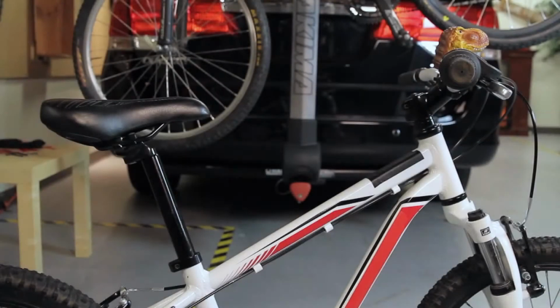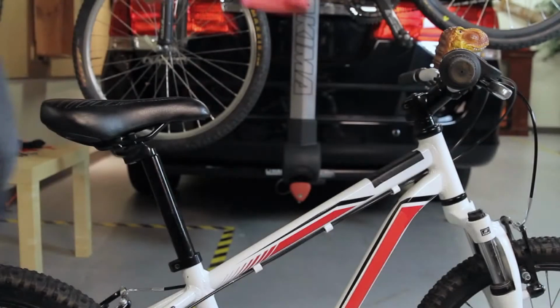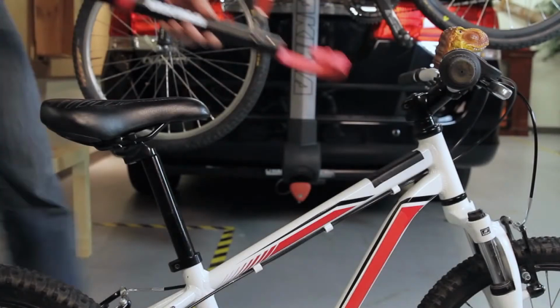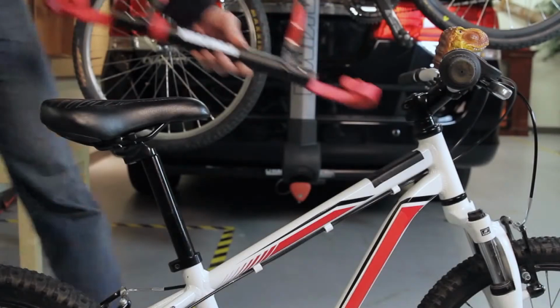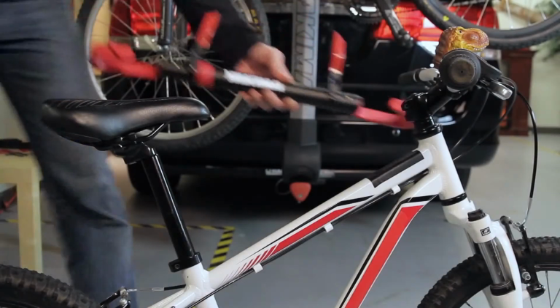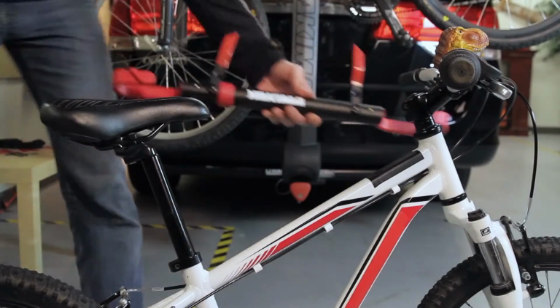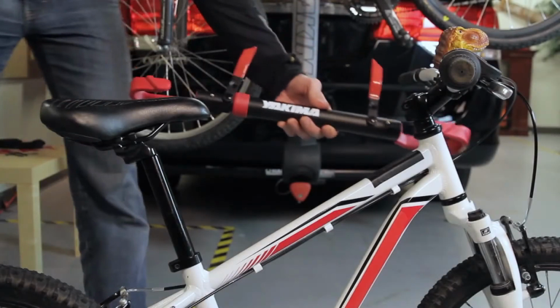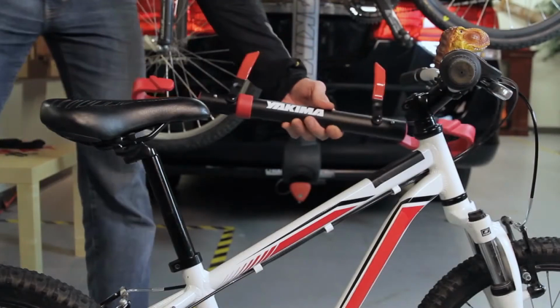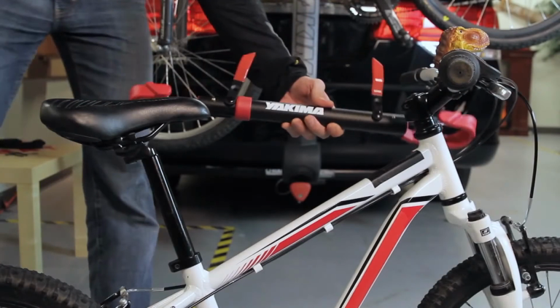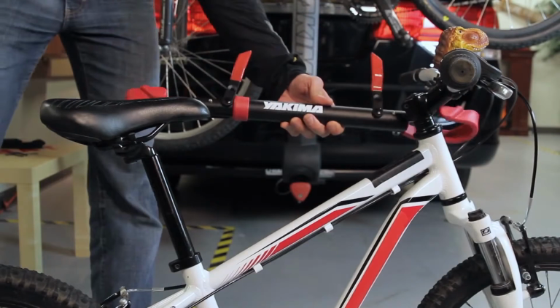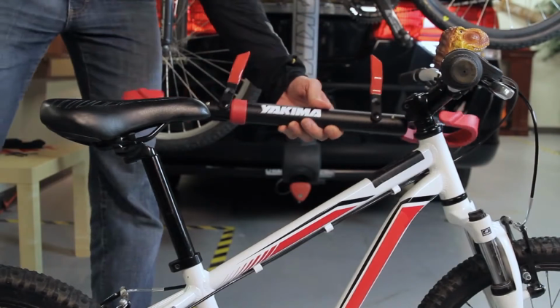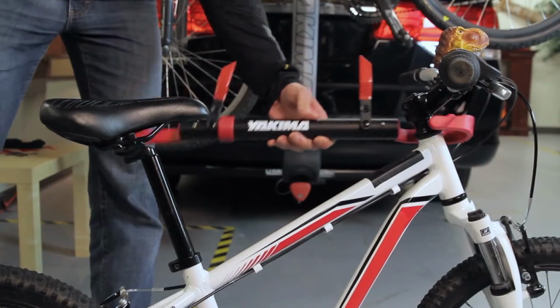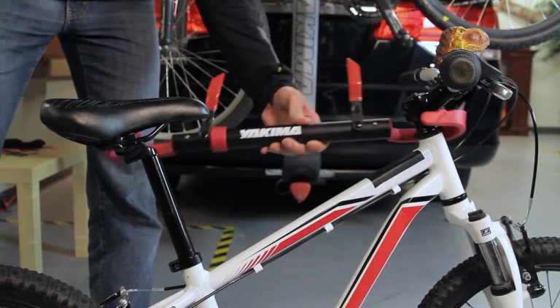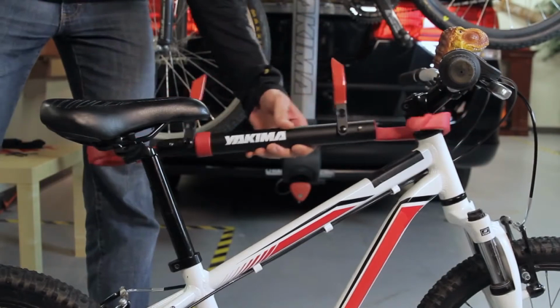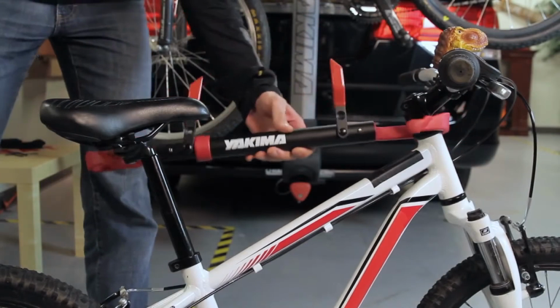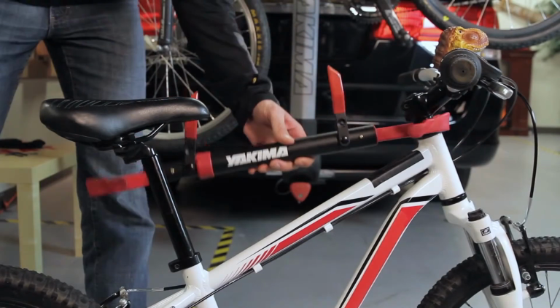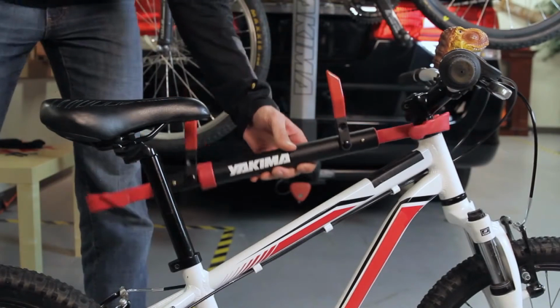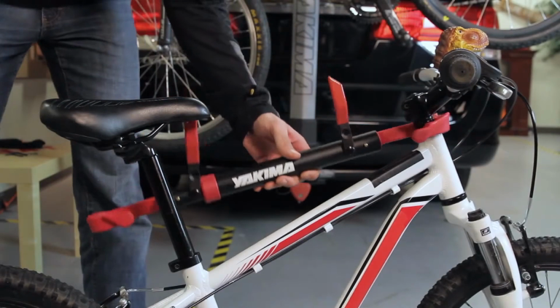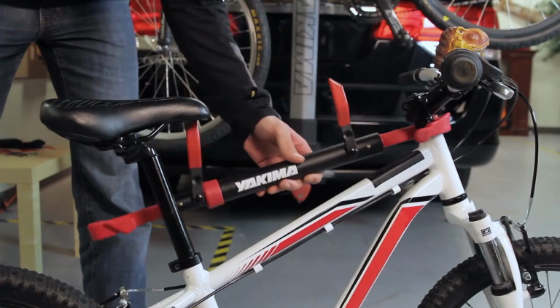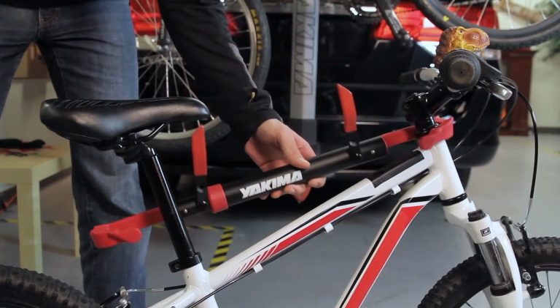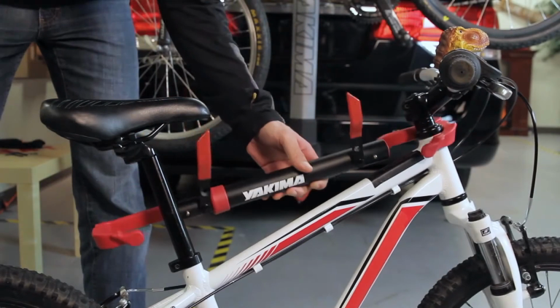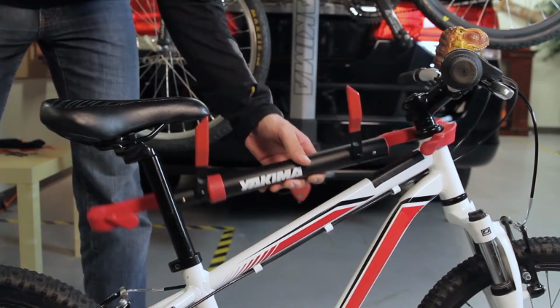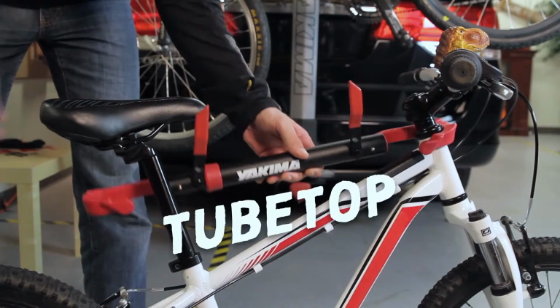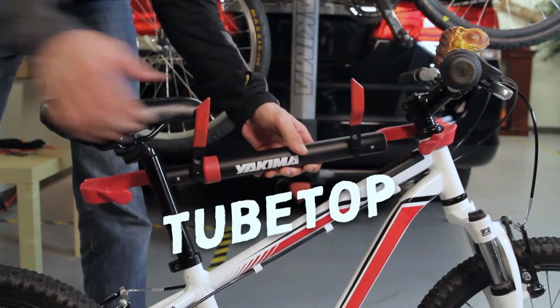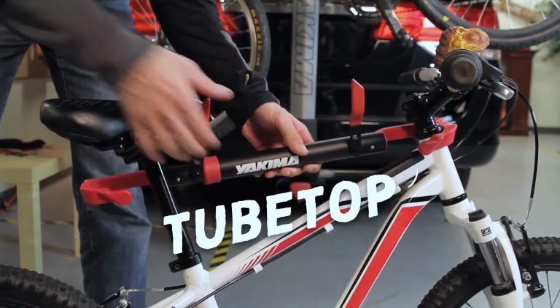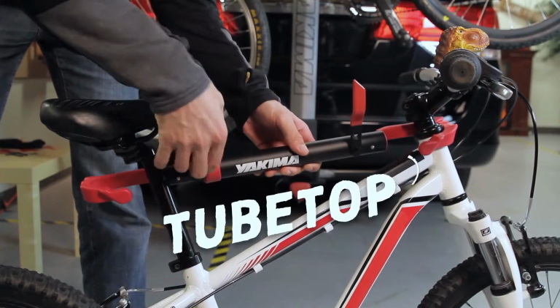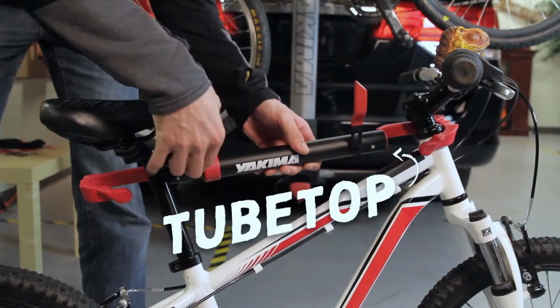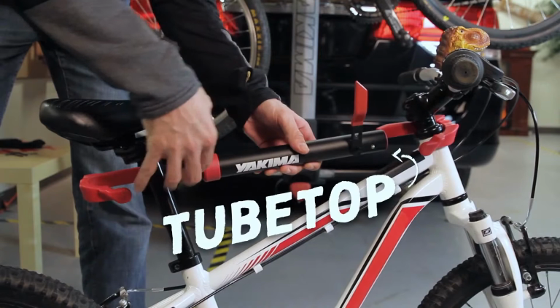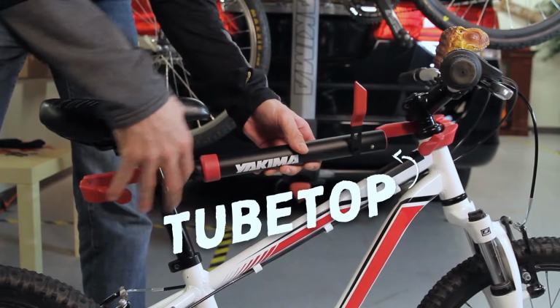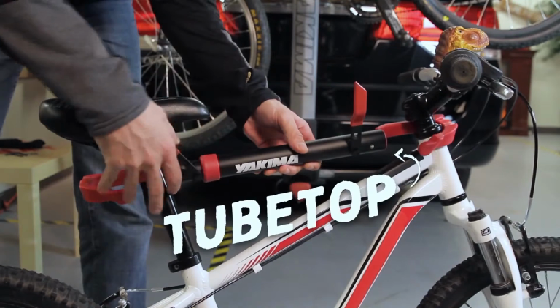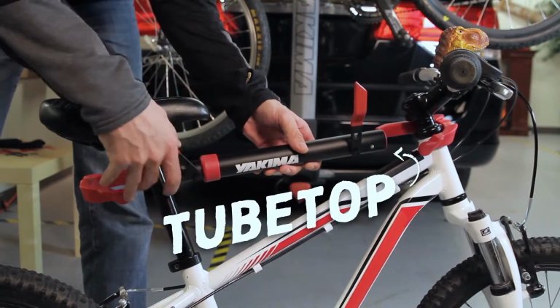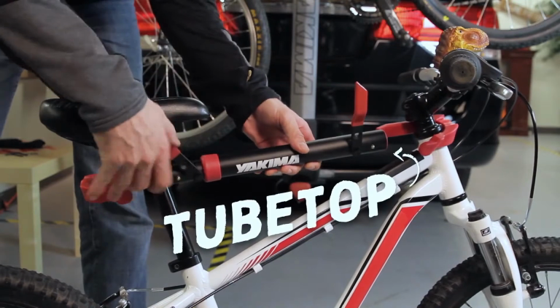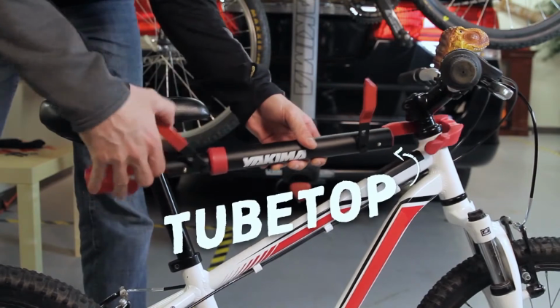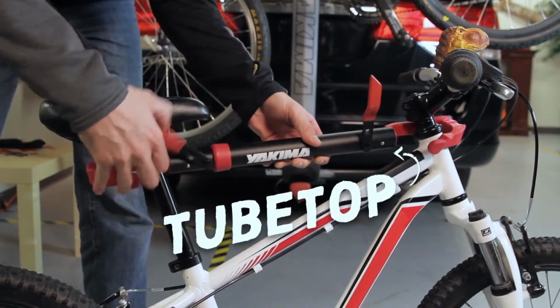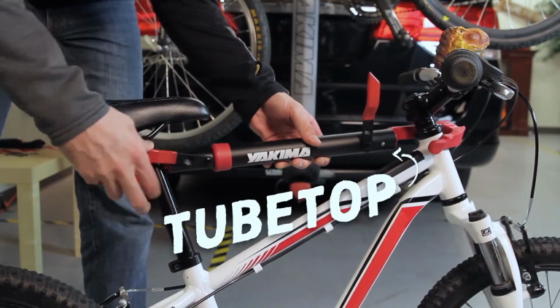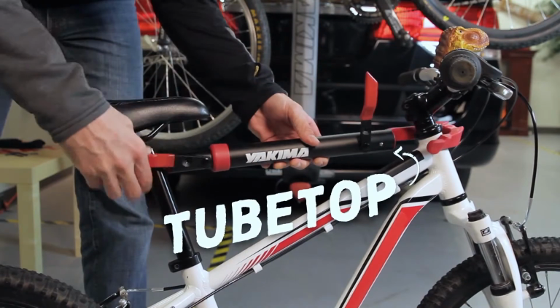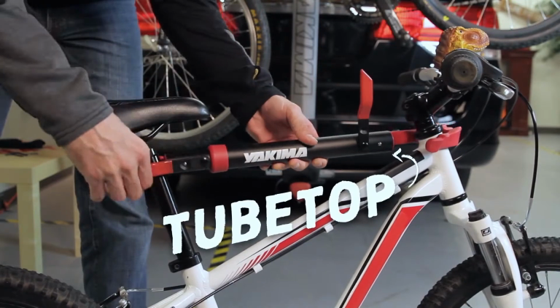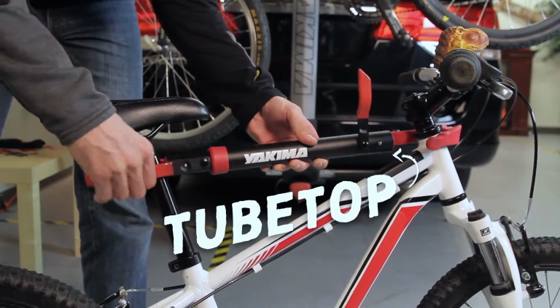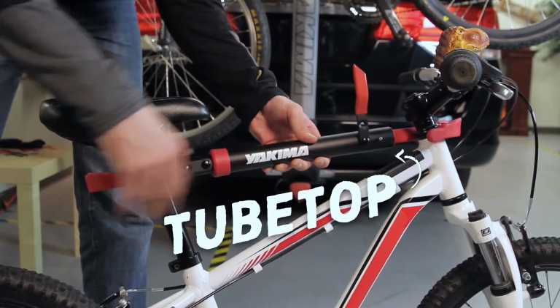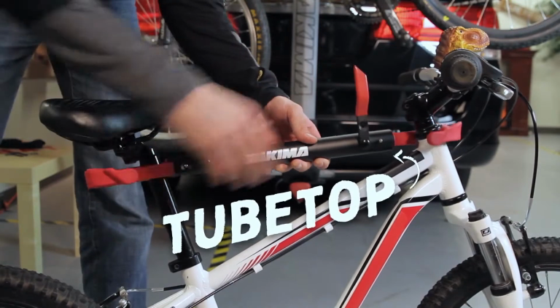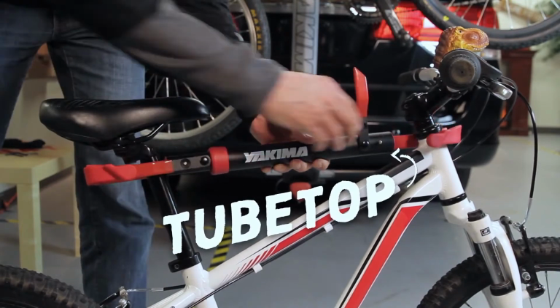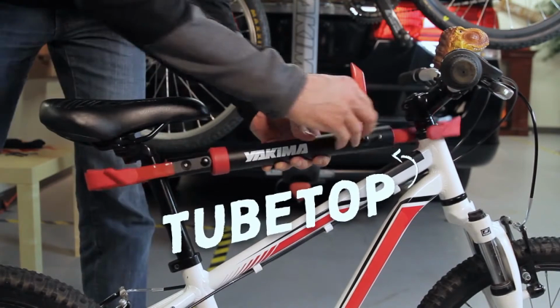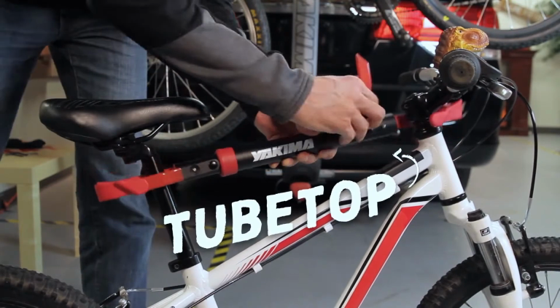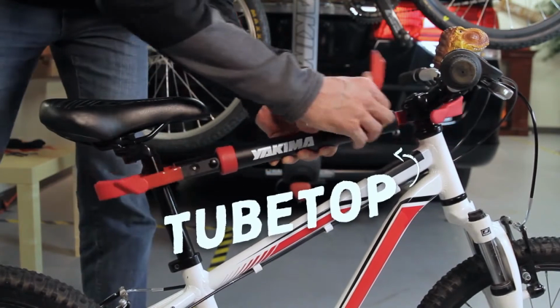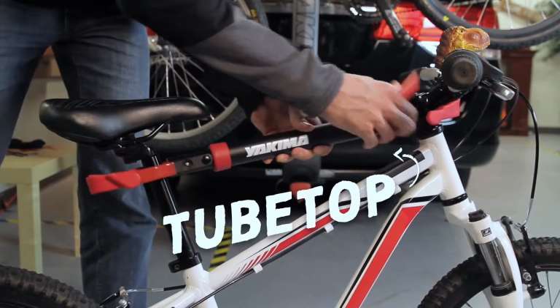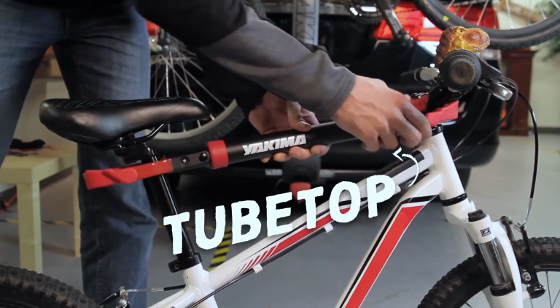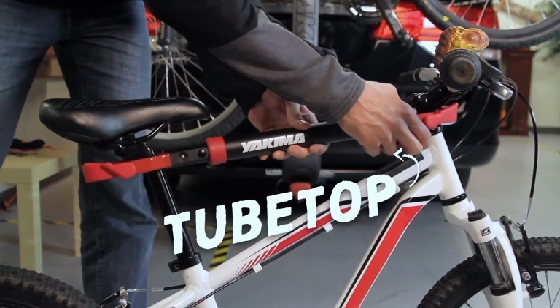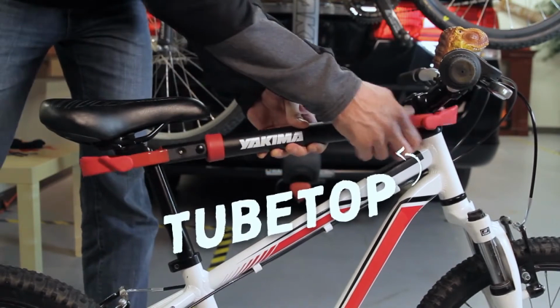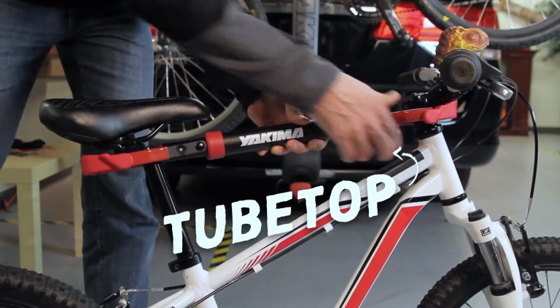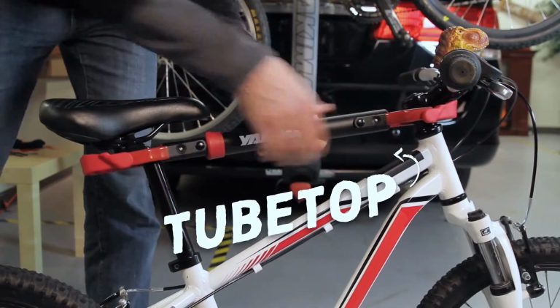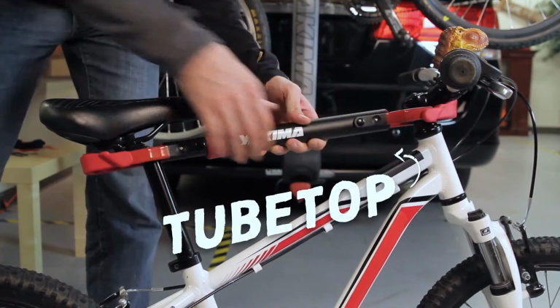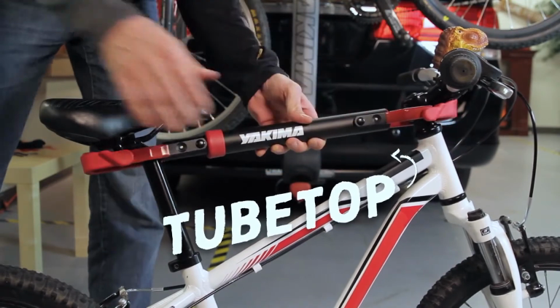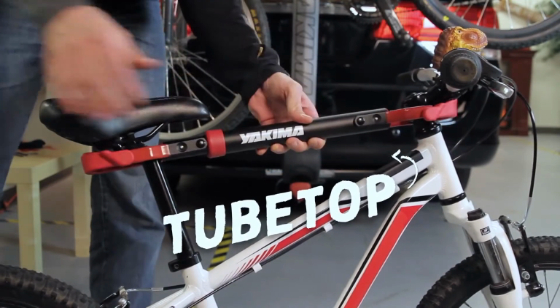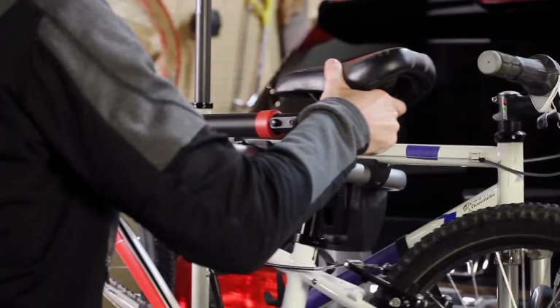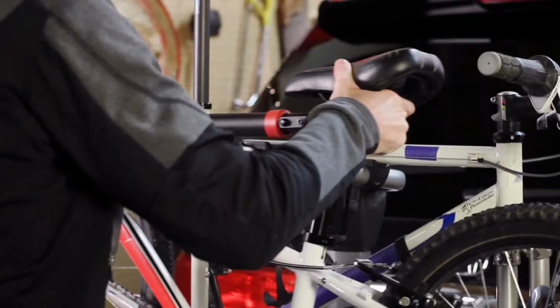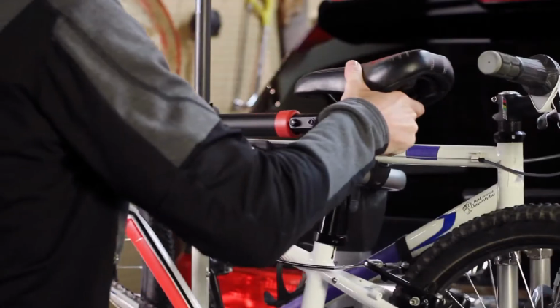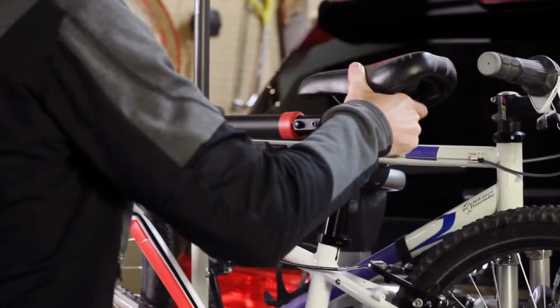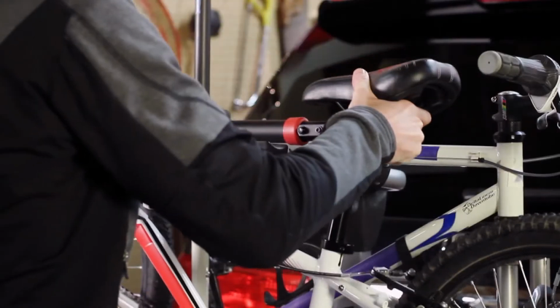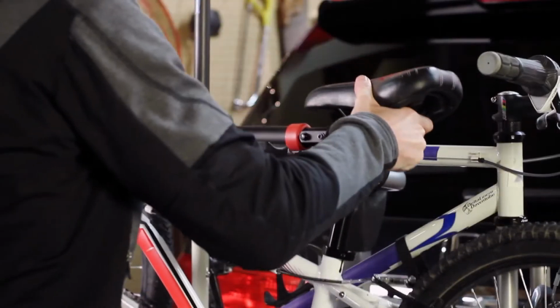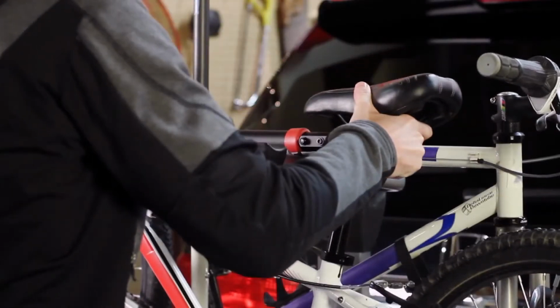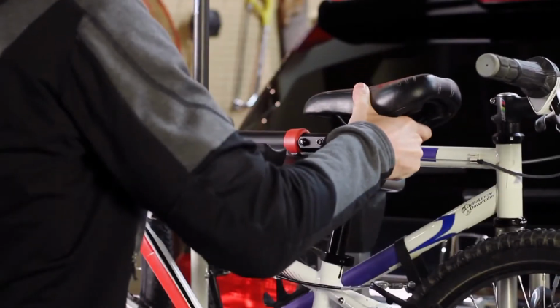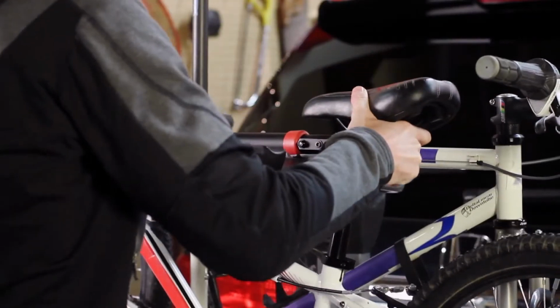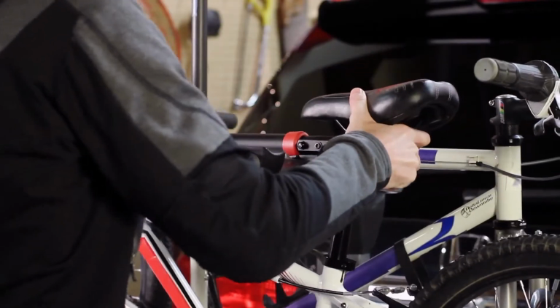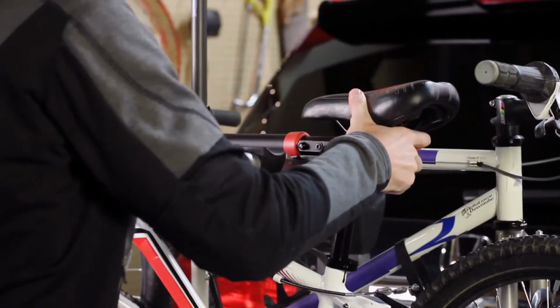Have a bike that doesn't want to load so easy? Install the tube top just like this. And voila — bike secured!